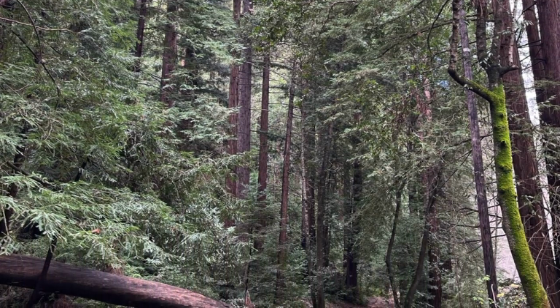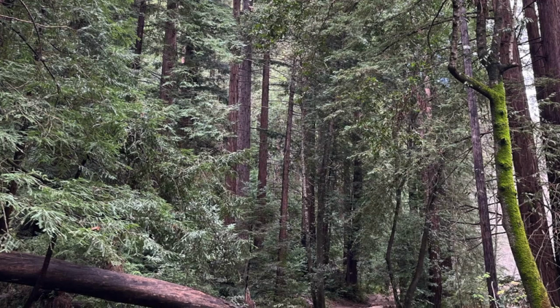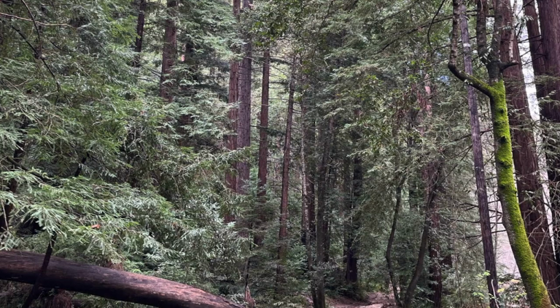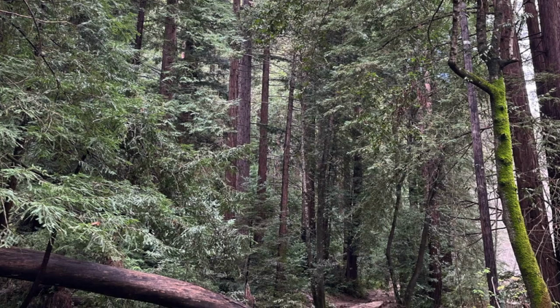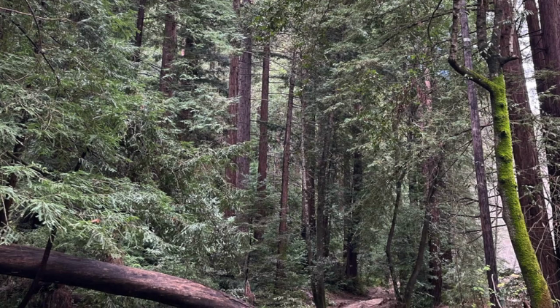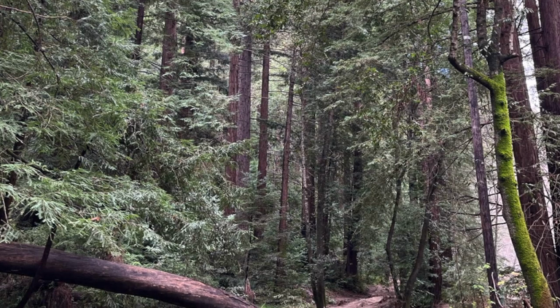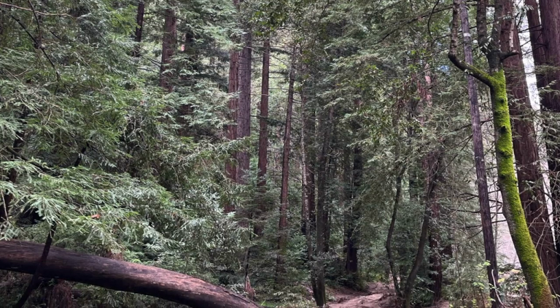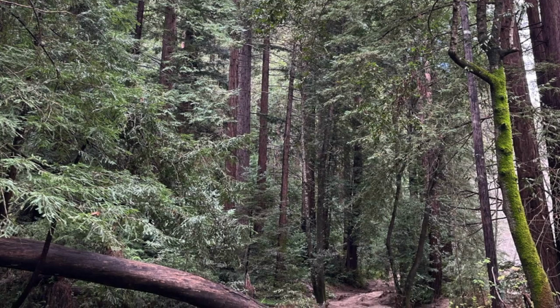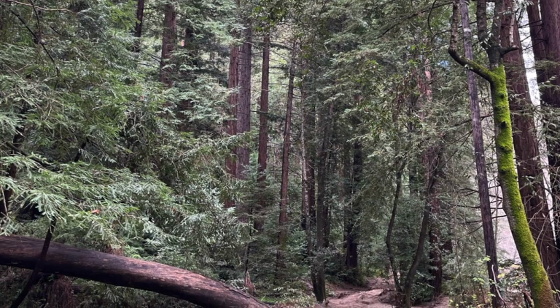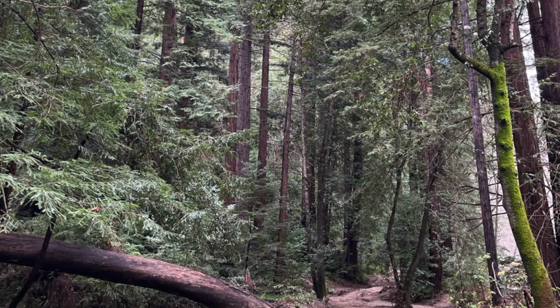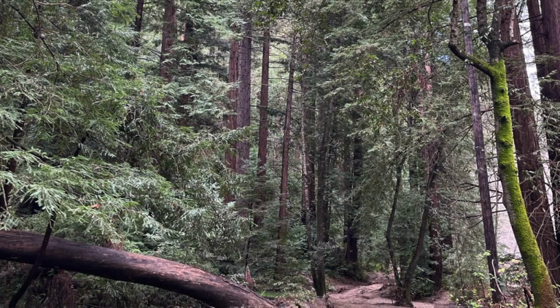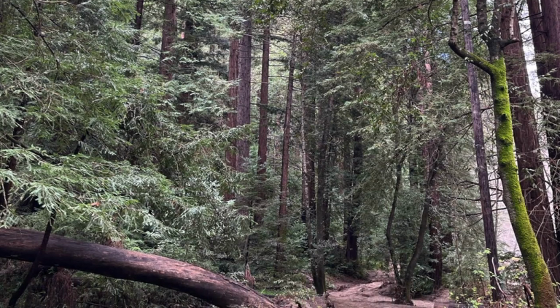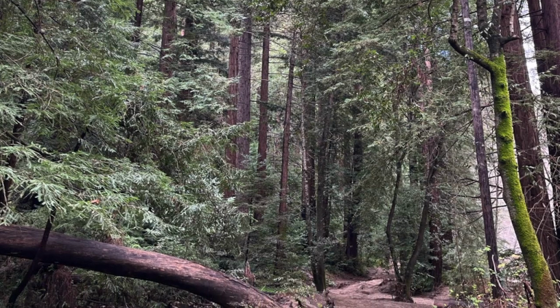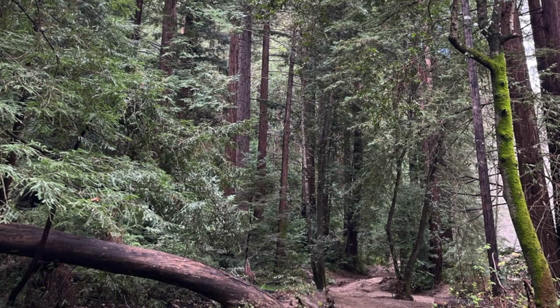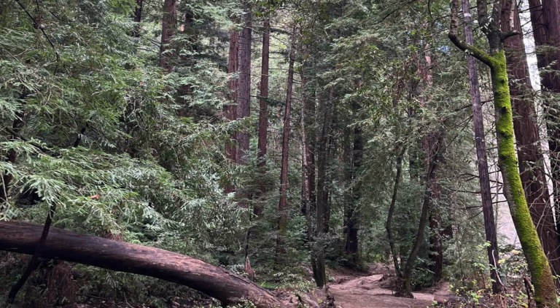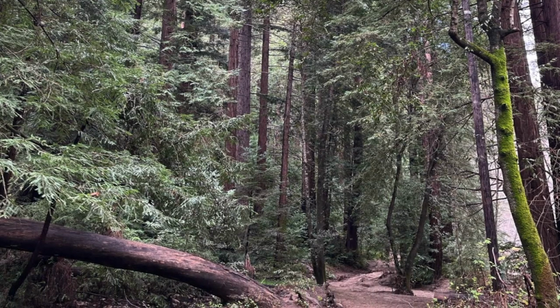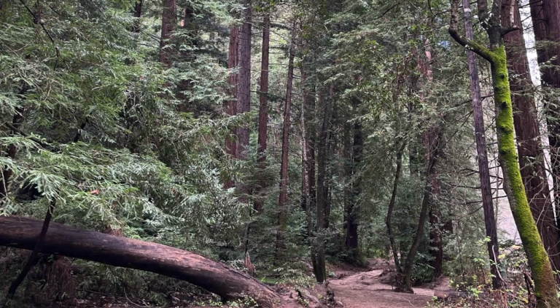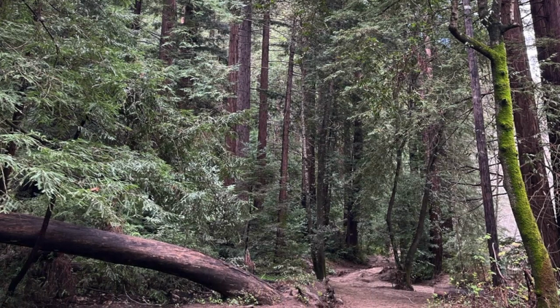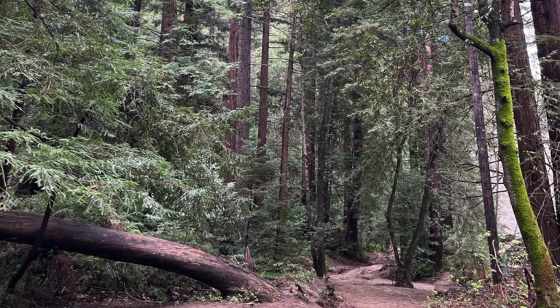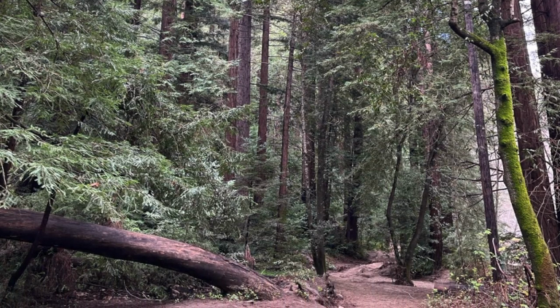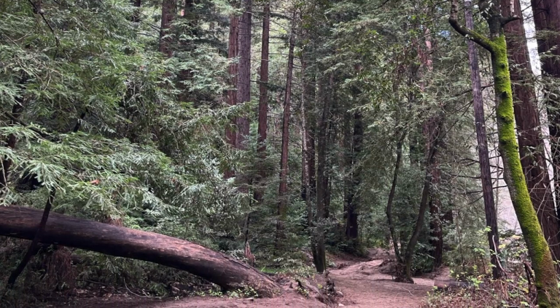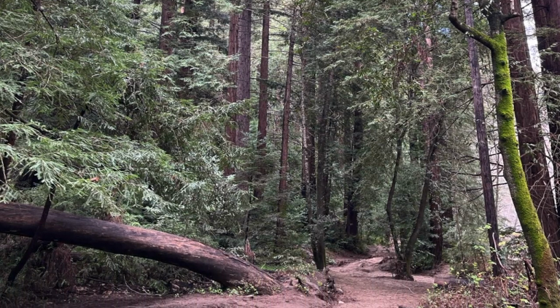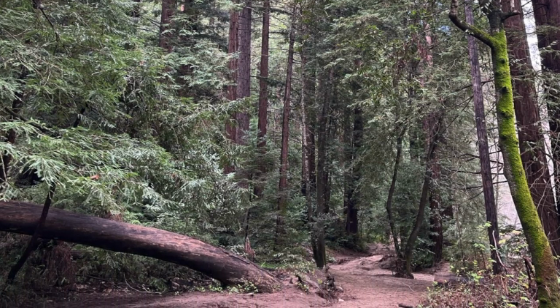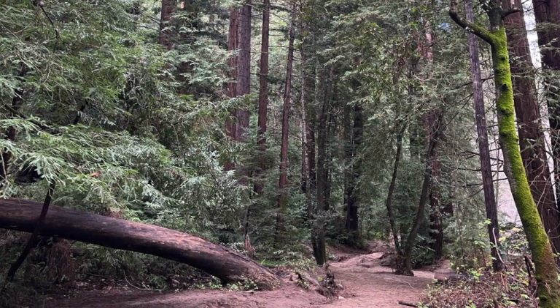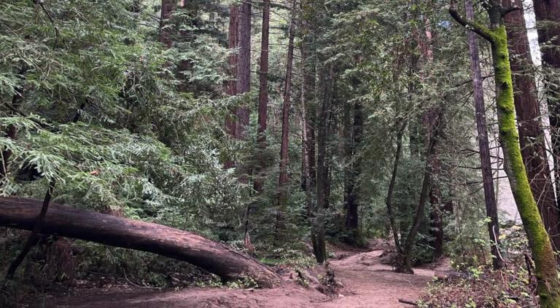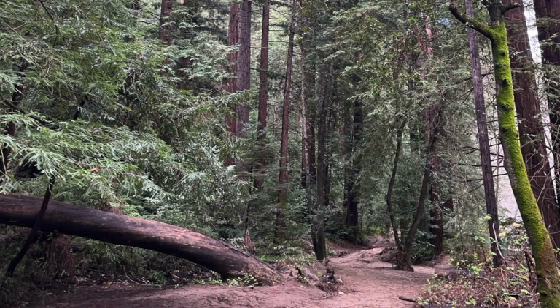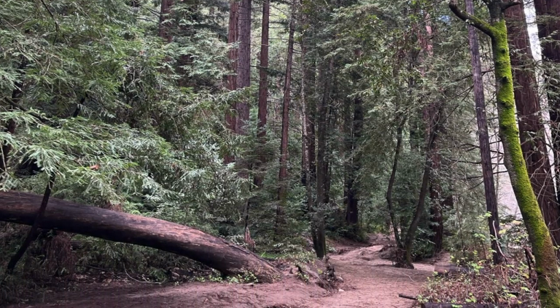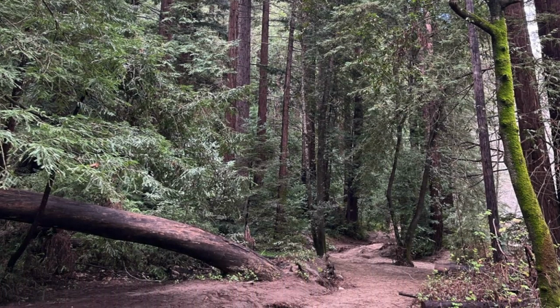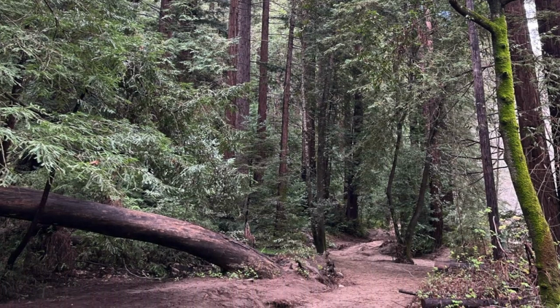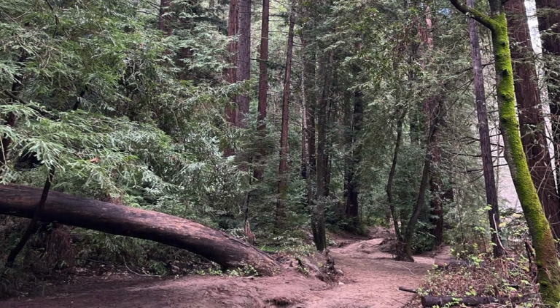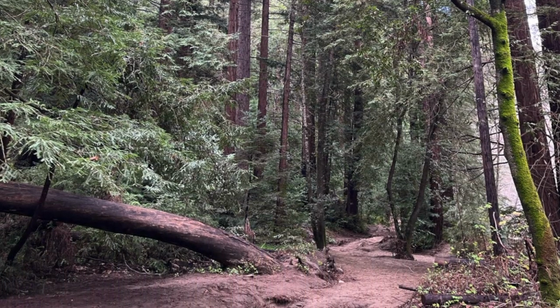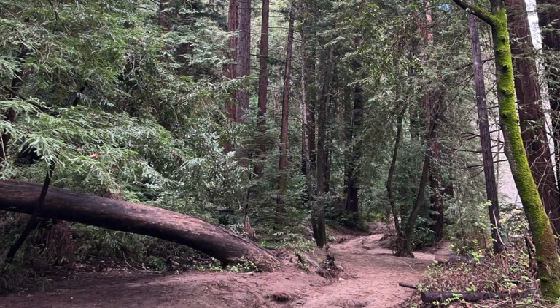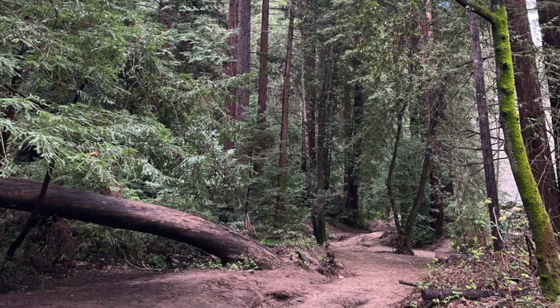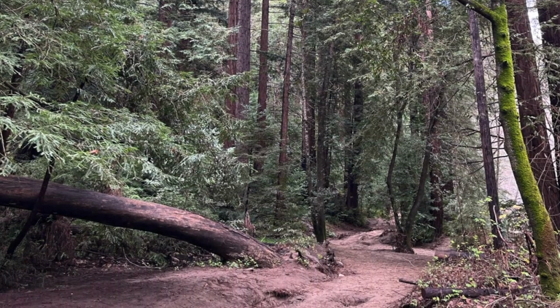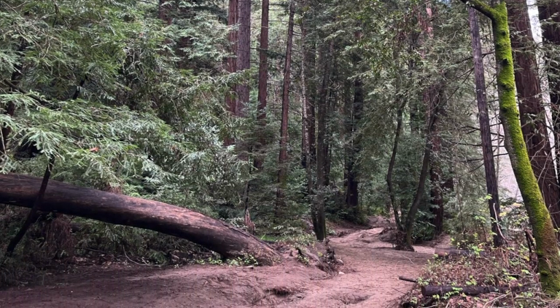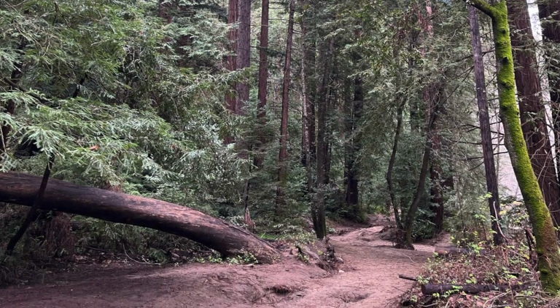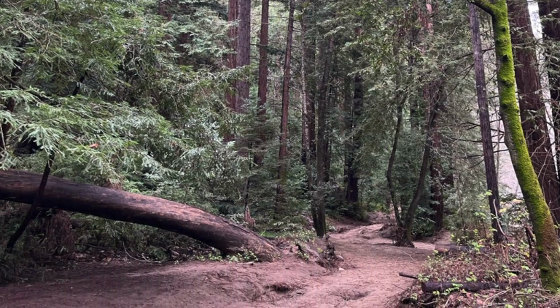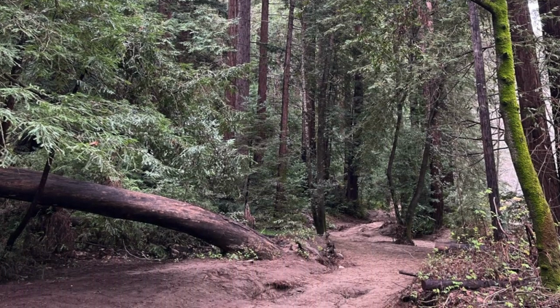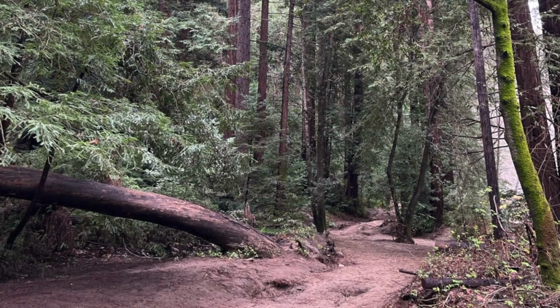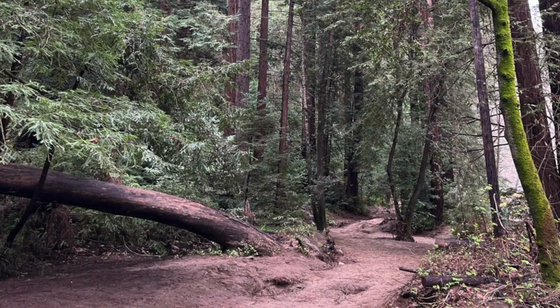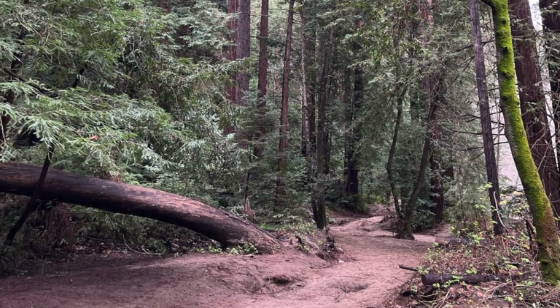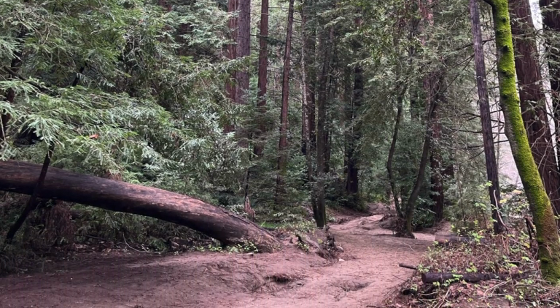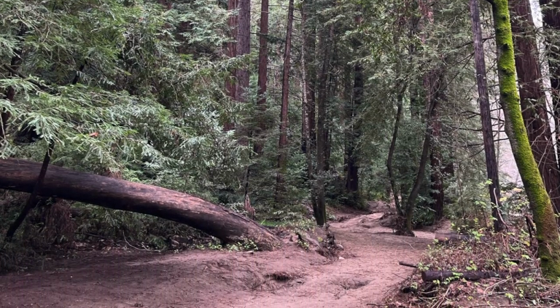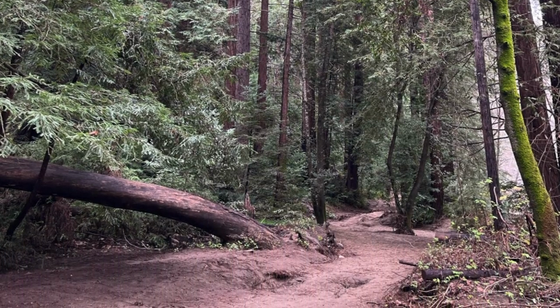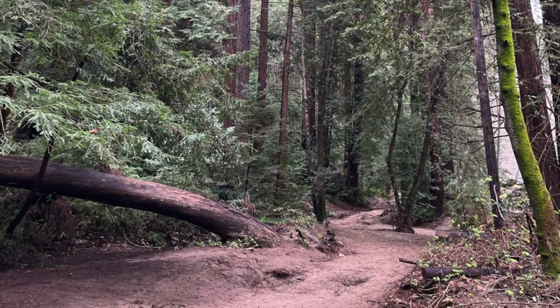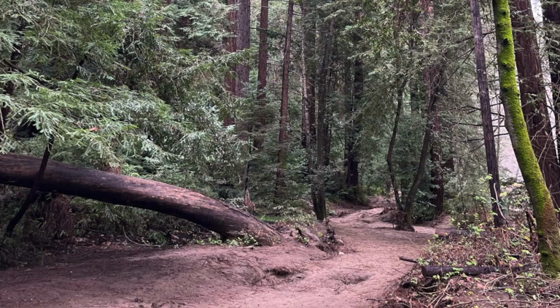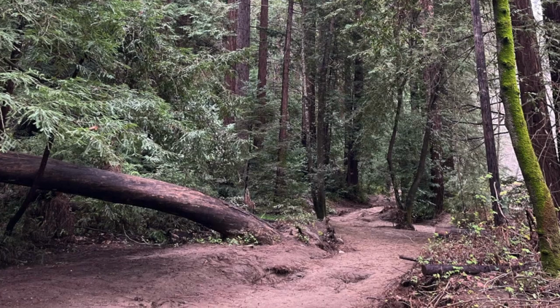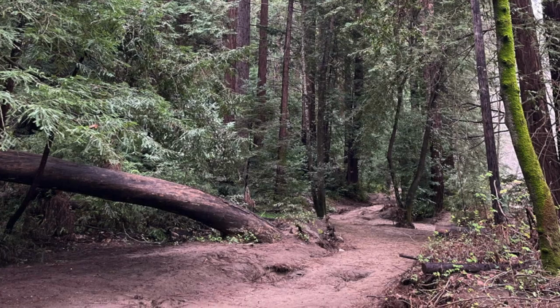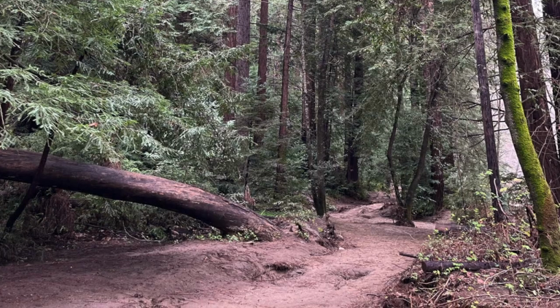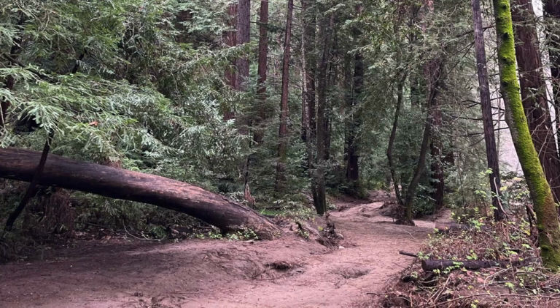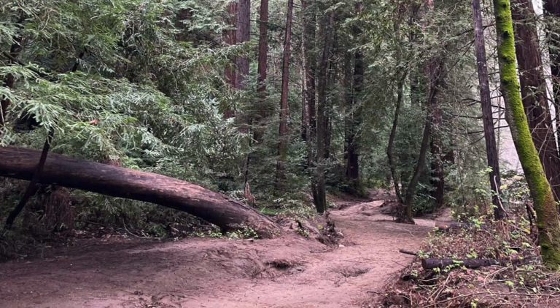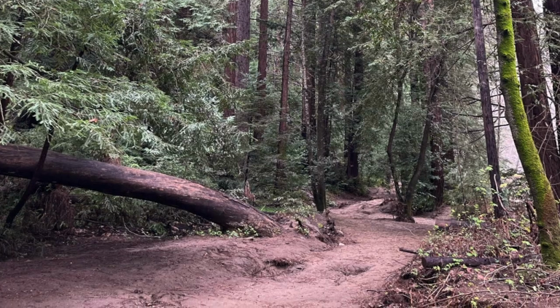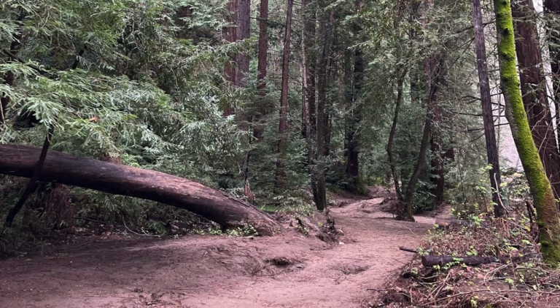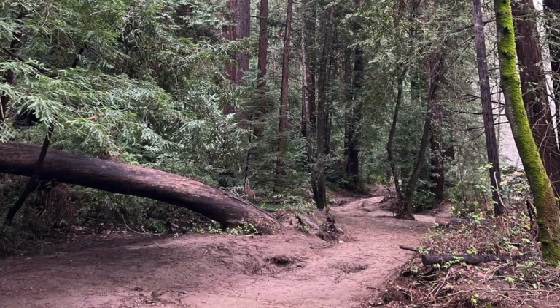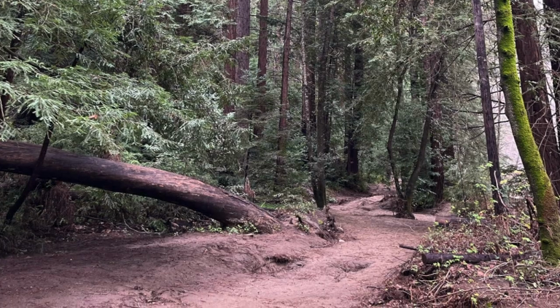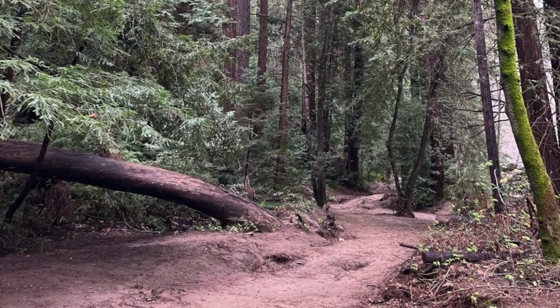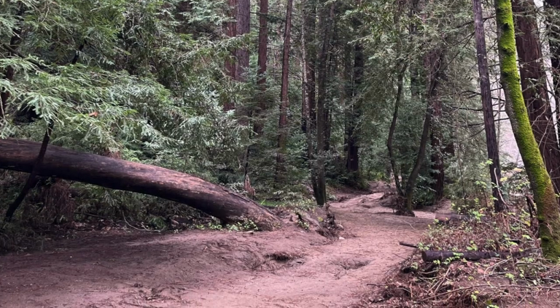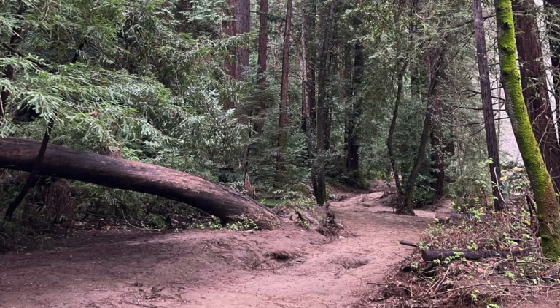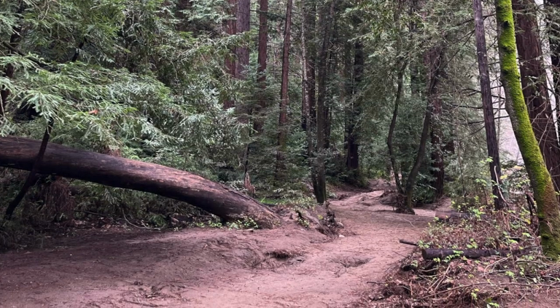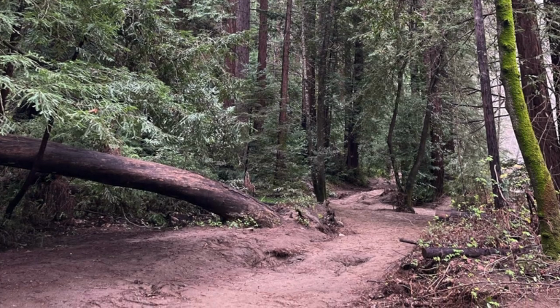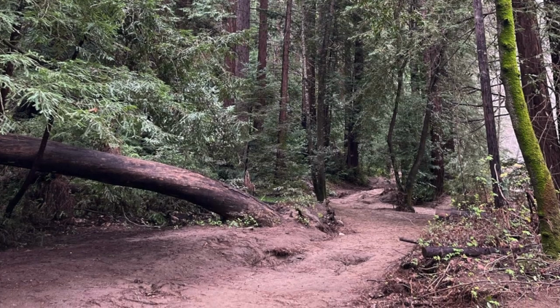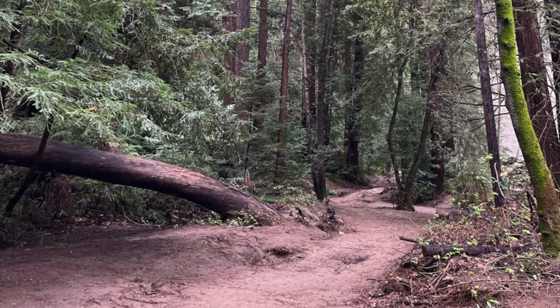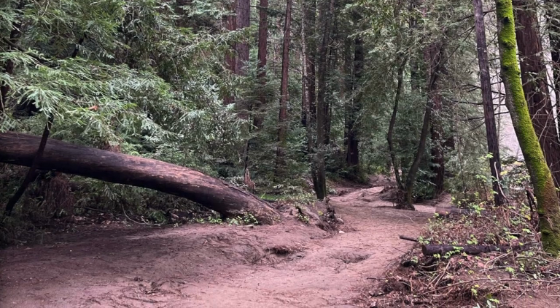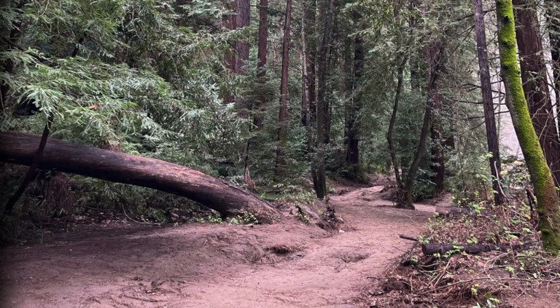One of the best things we did was stop at Big Sur Station. The park ranger gave us some very helpful hints for this hike and I want to pass those on to you.